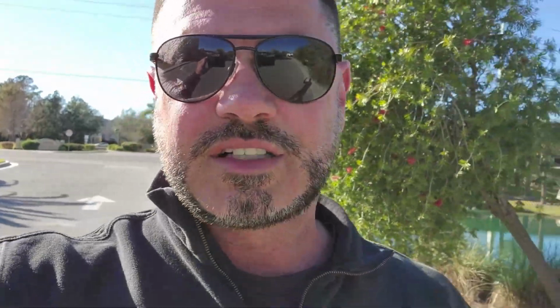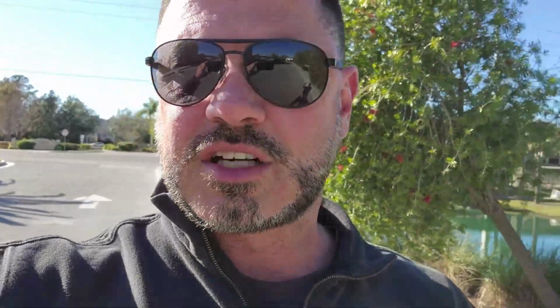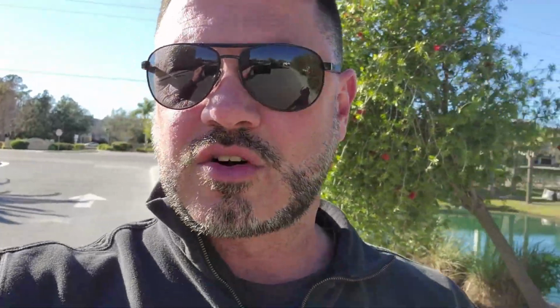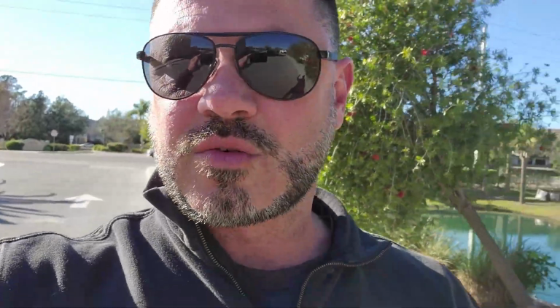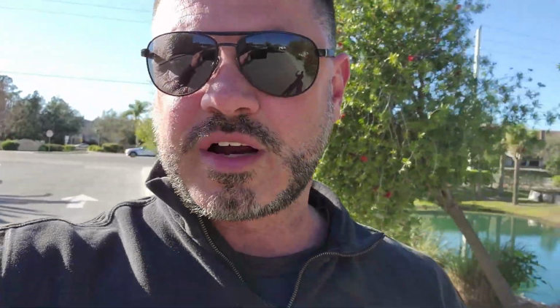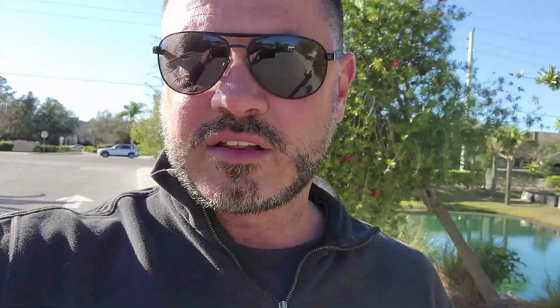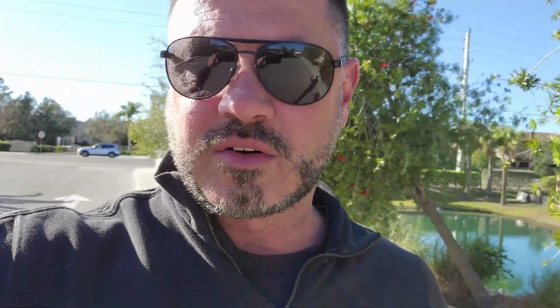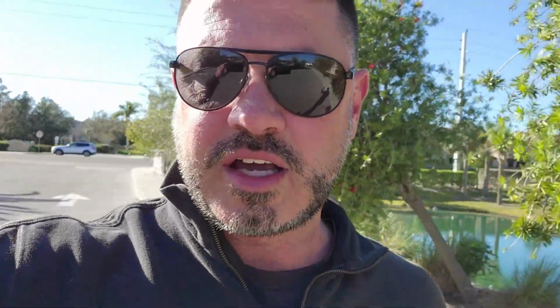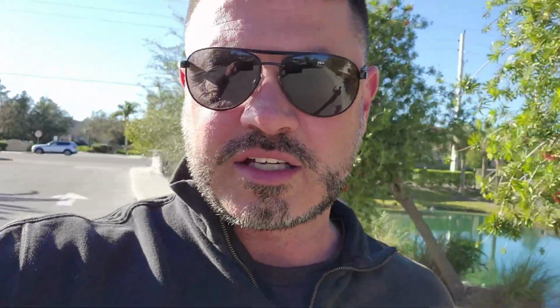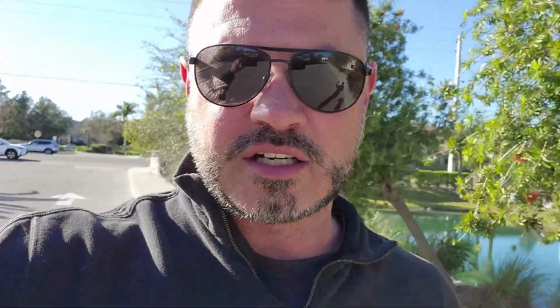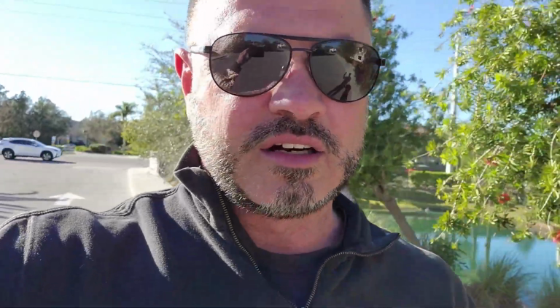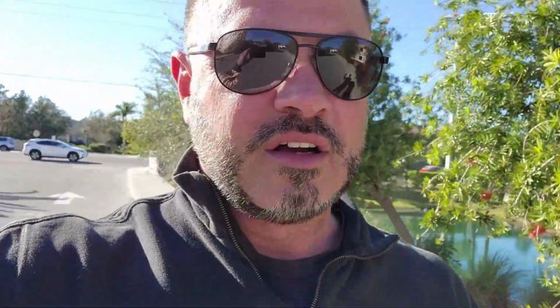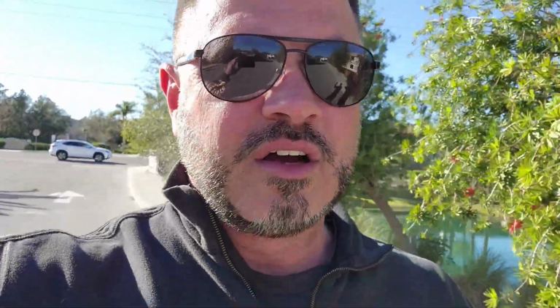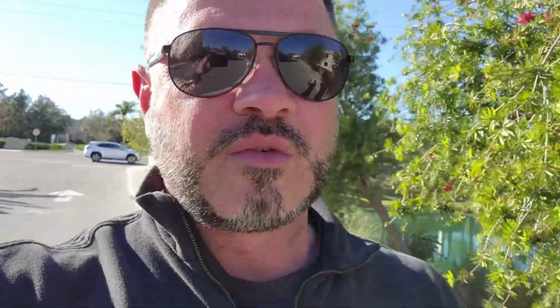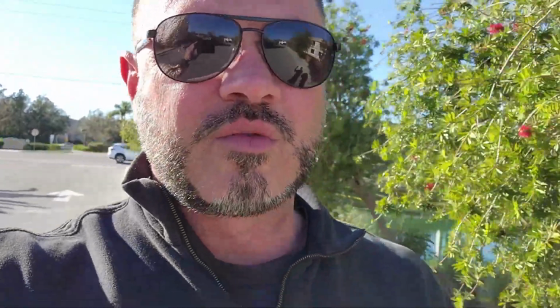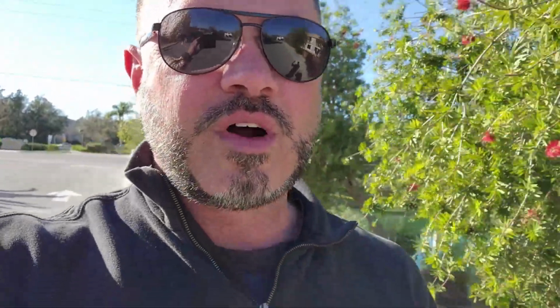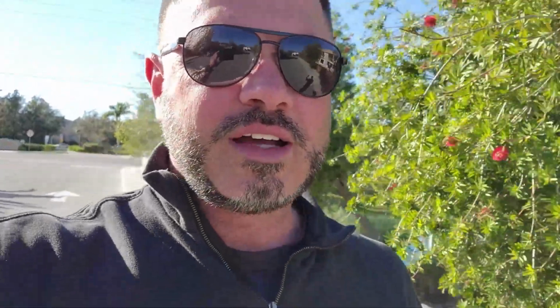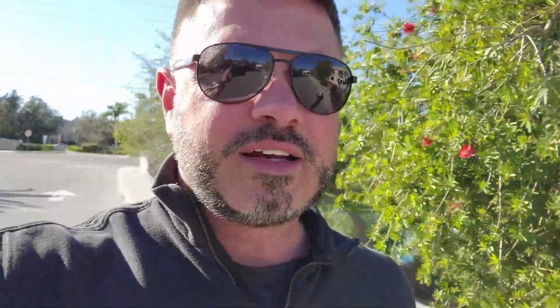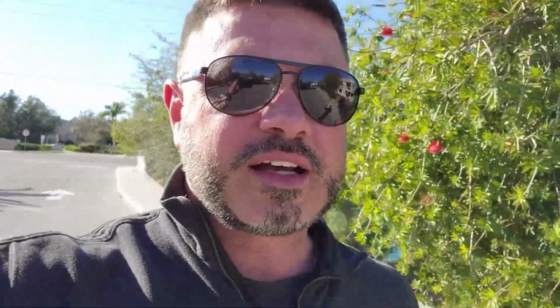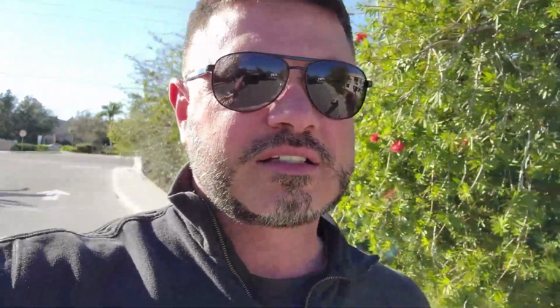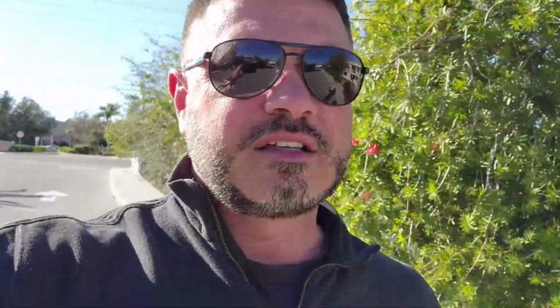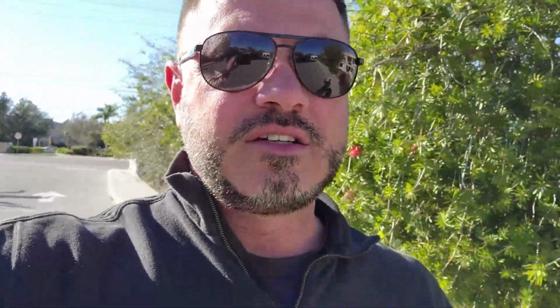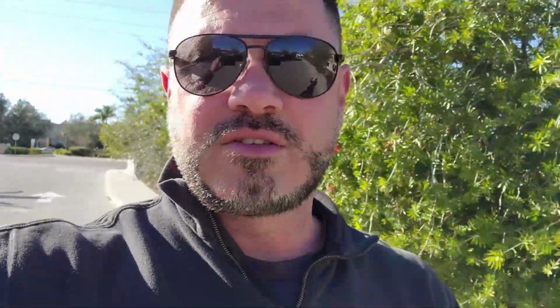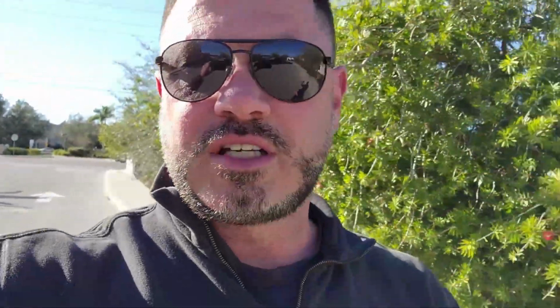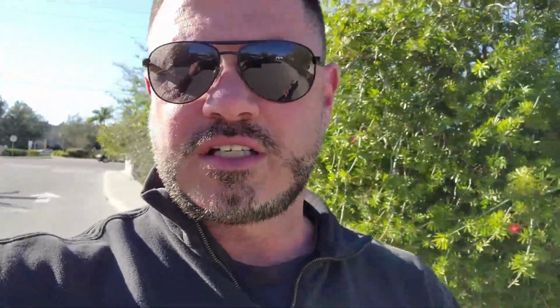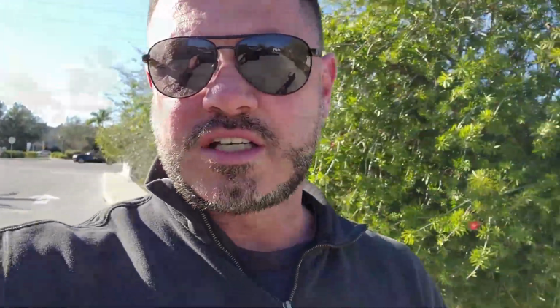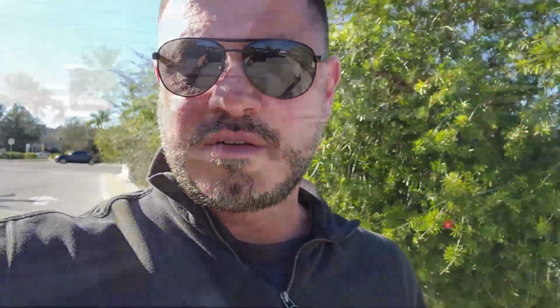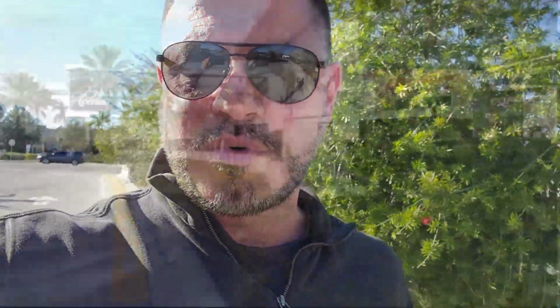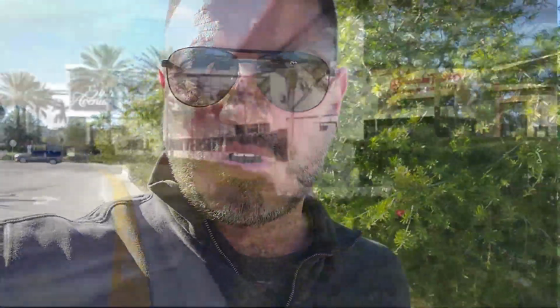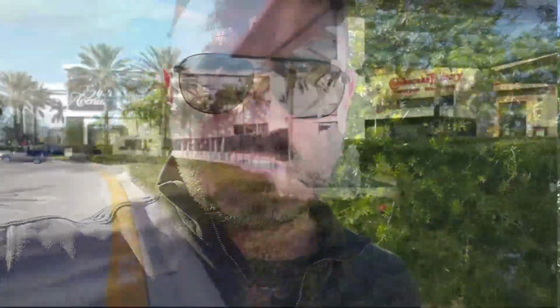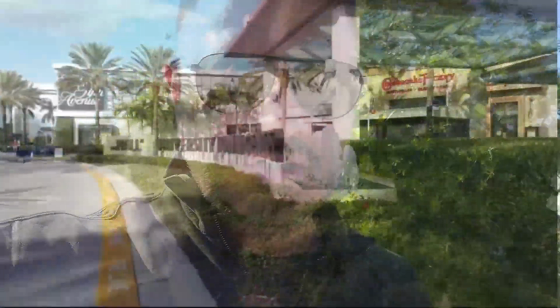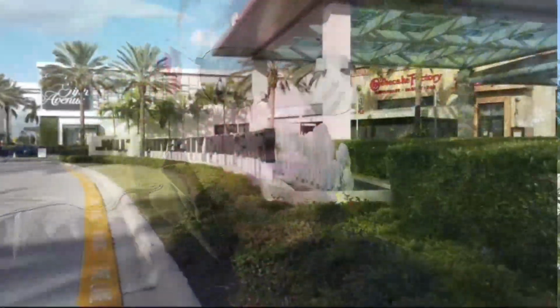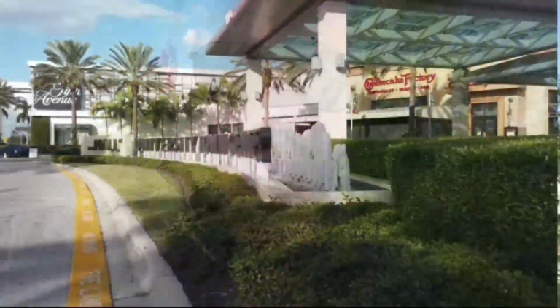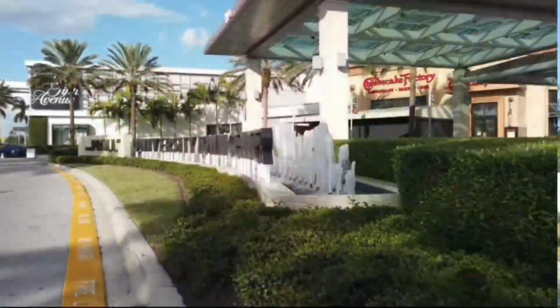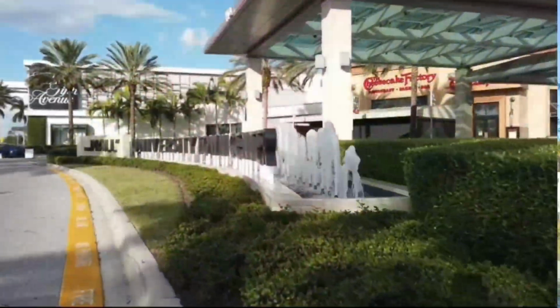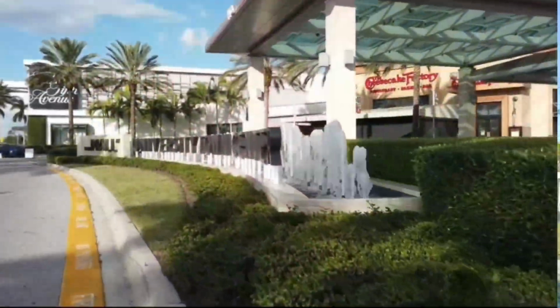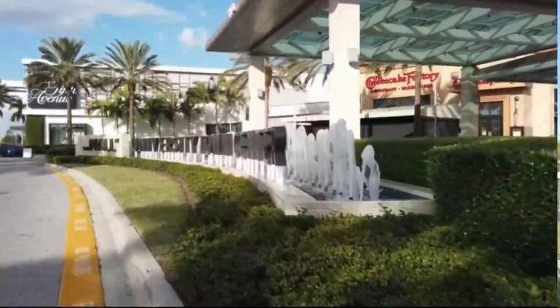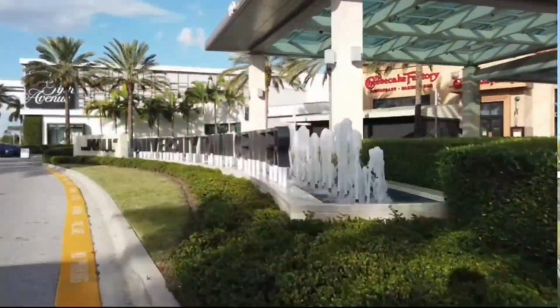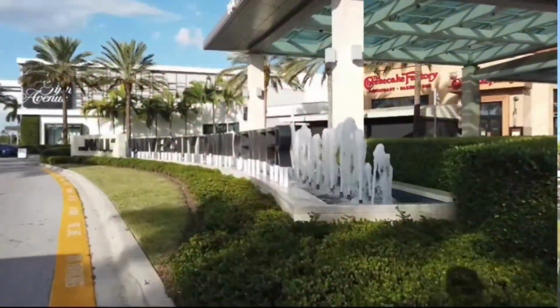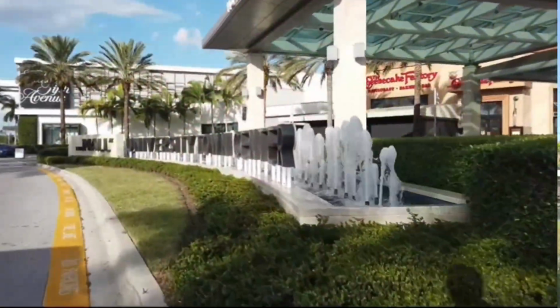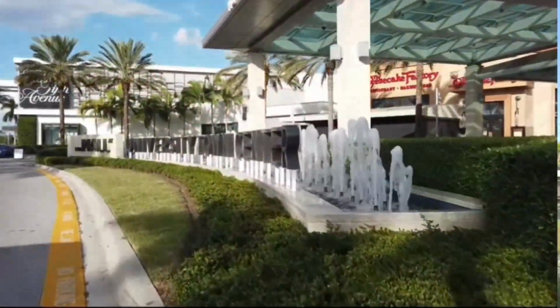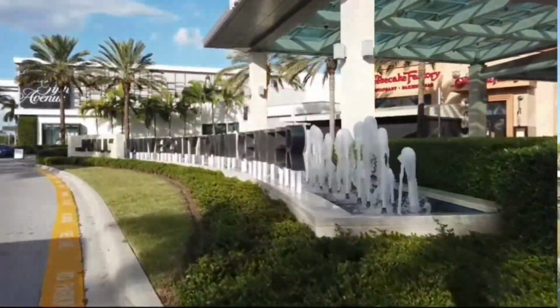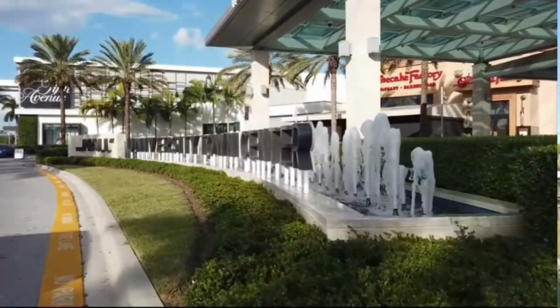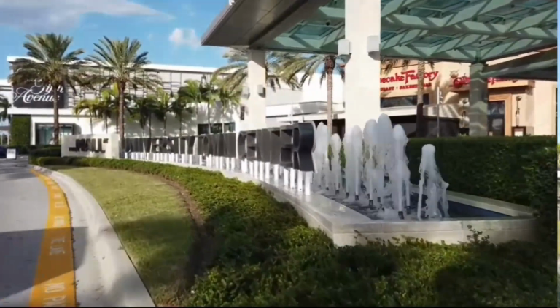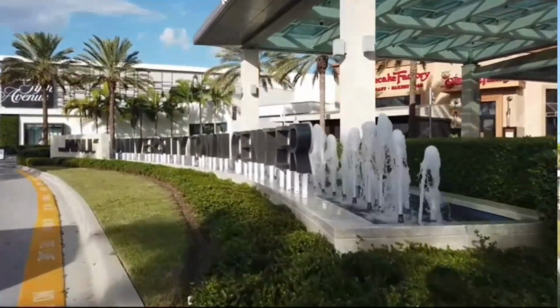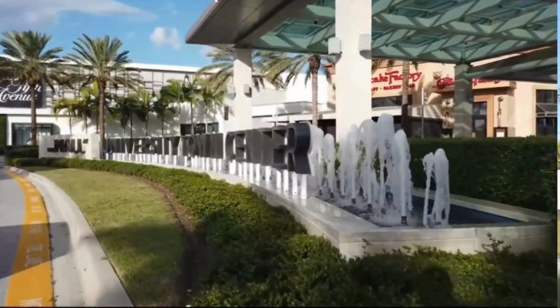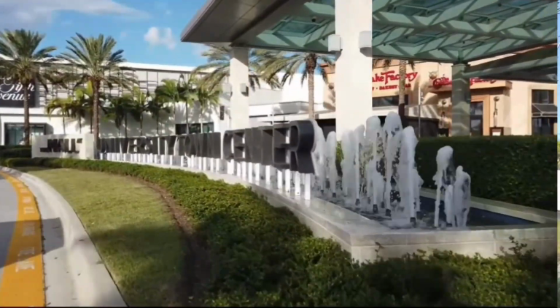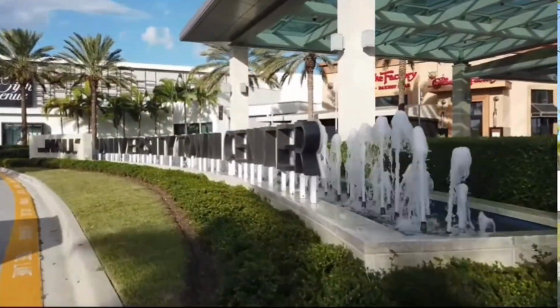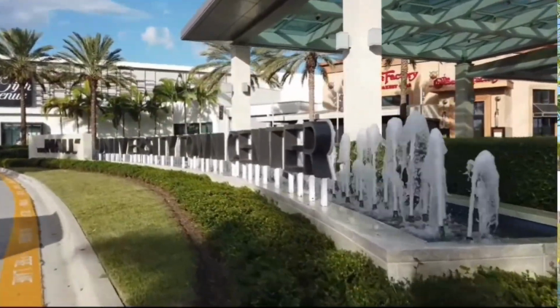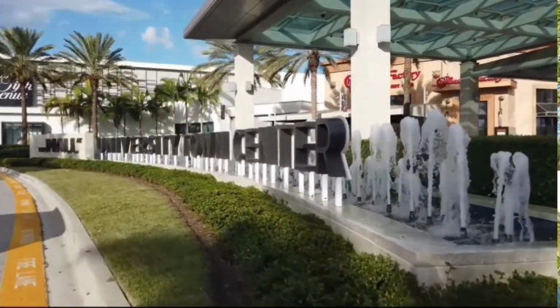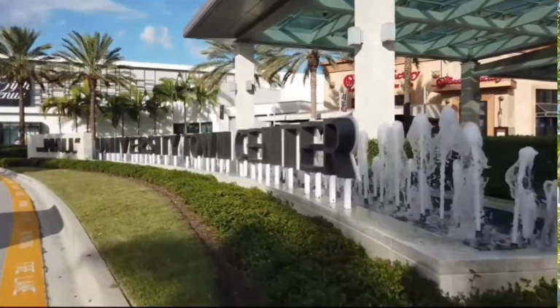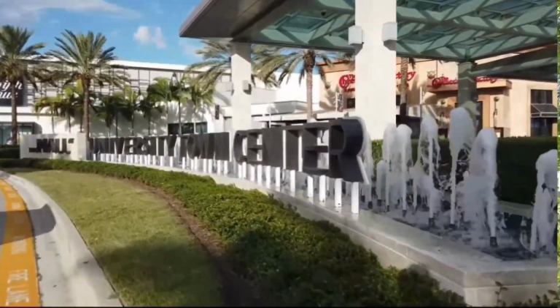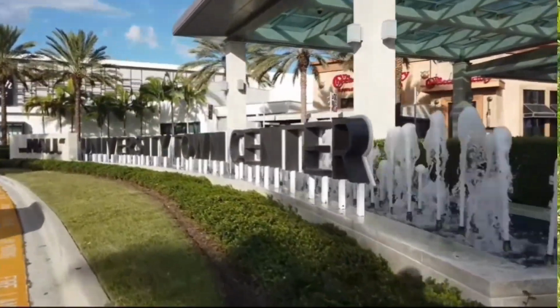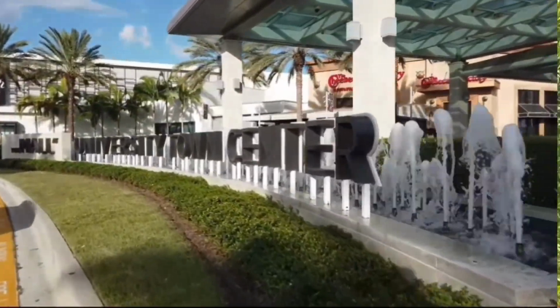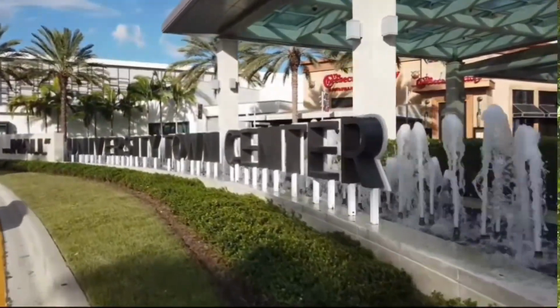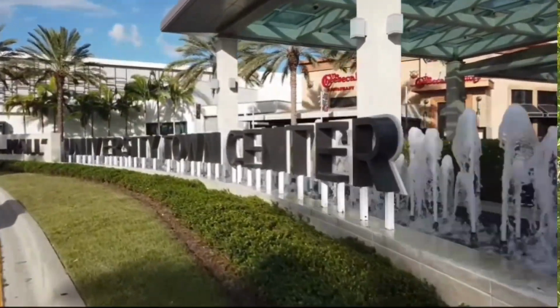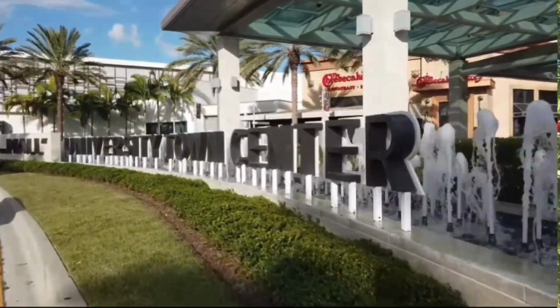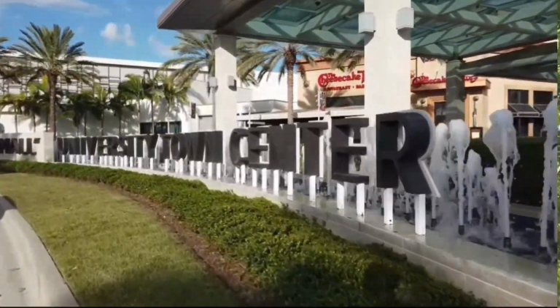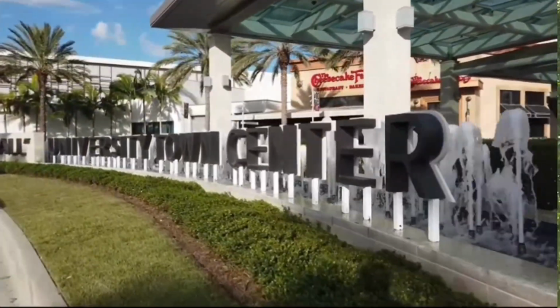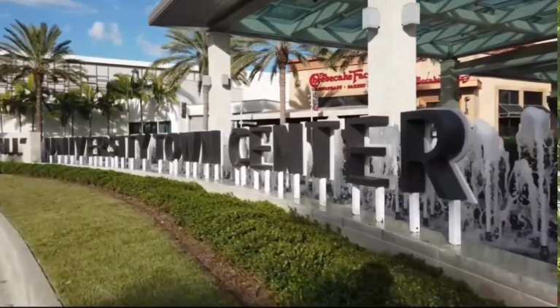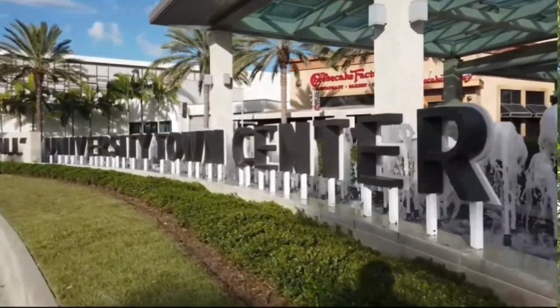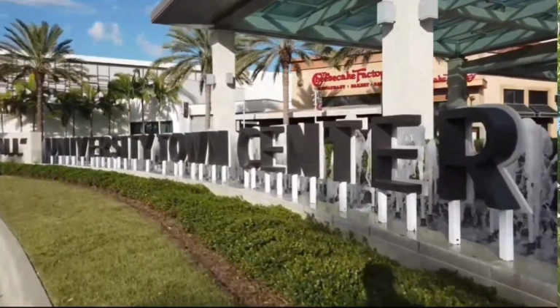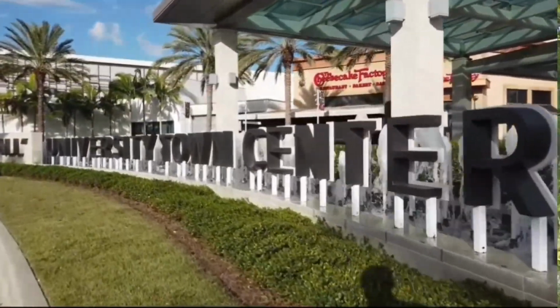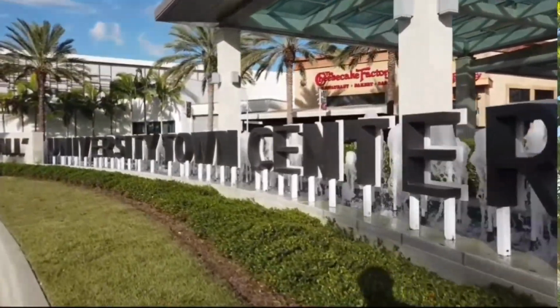It's a great location — right next to the UTC Mall, you can walk there. You've got hundreds of restaurants and shopping nearby.